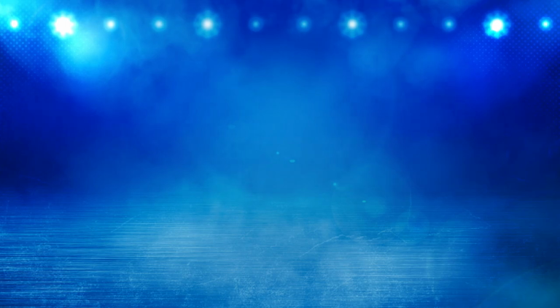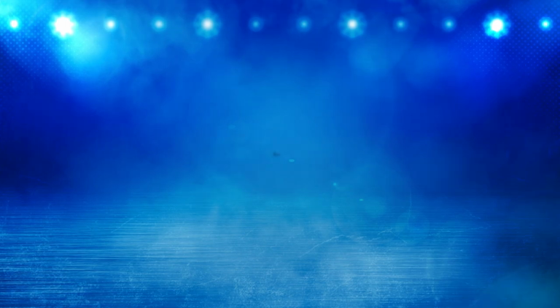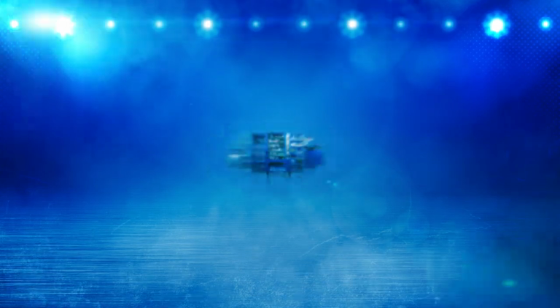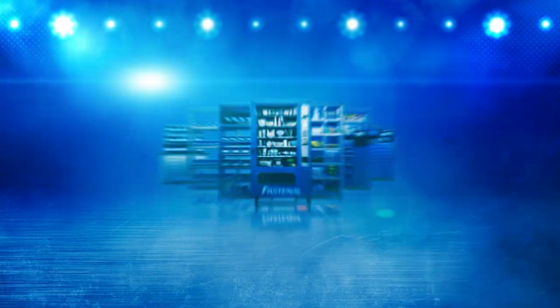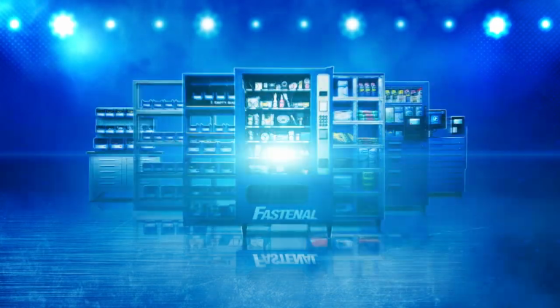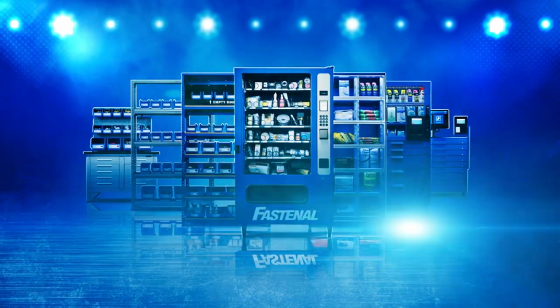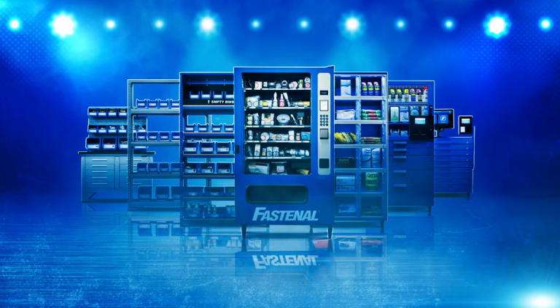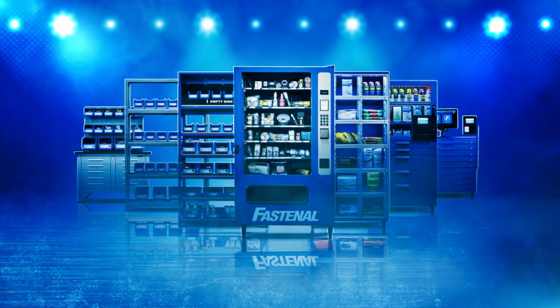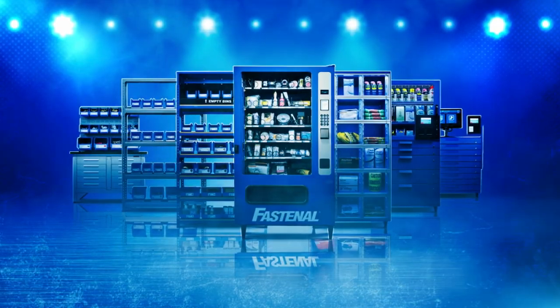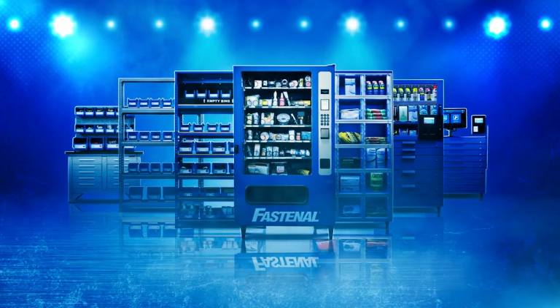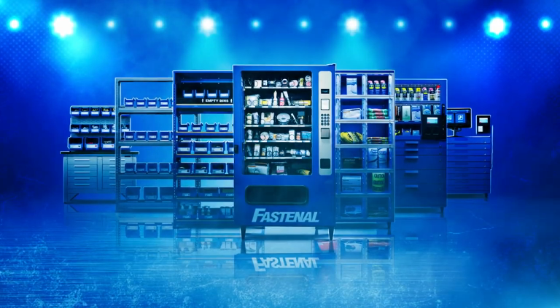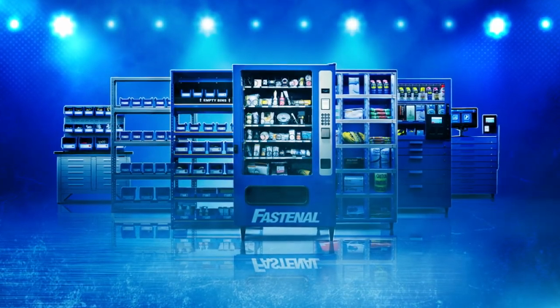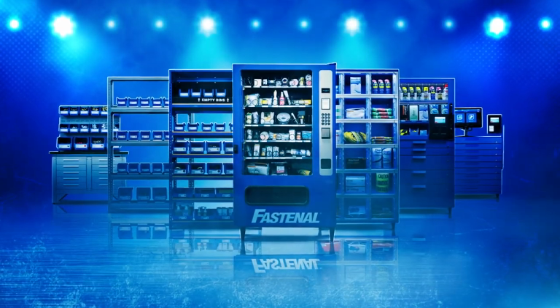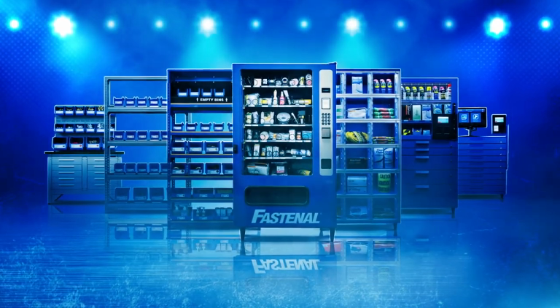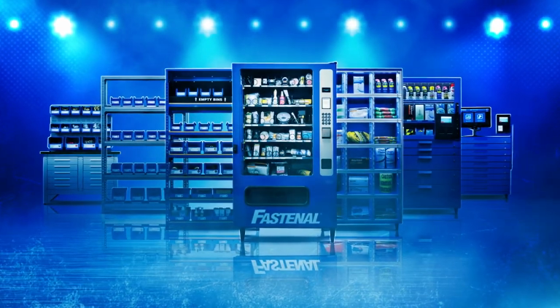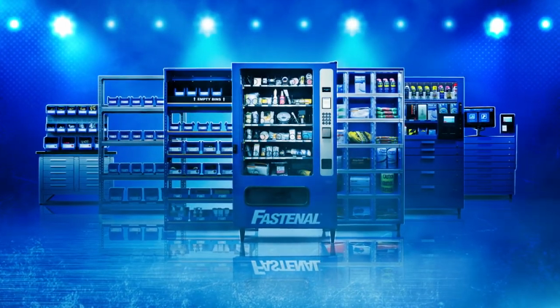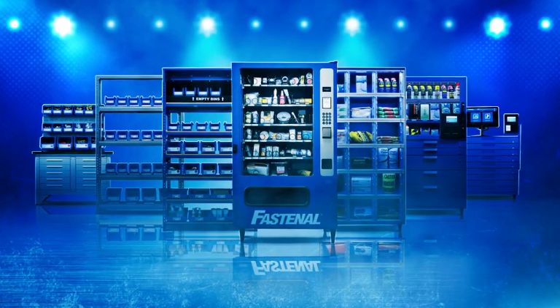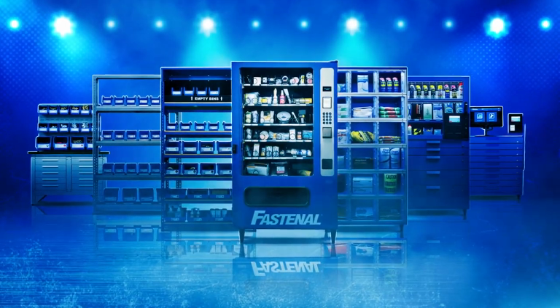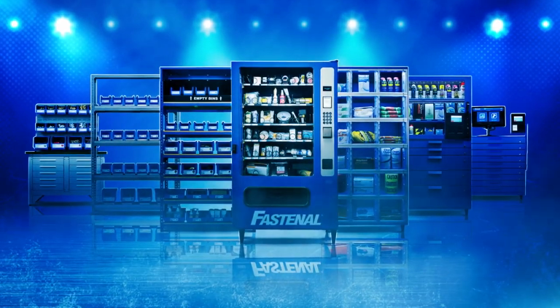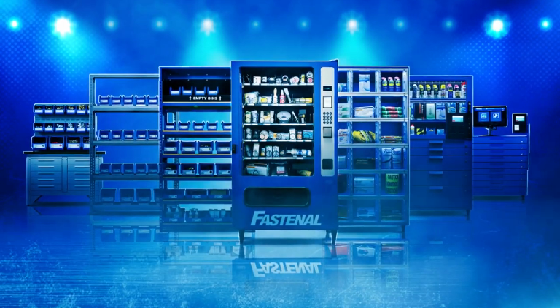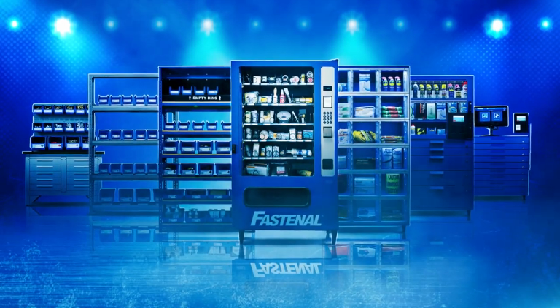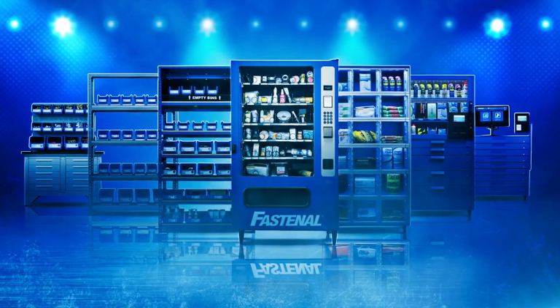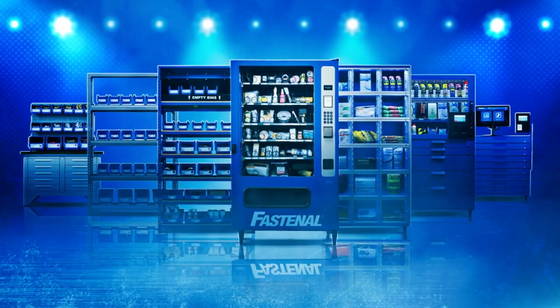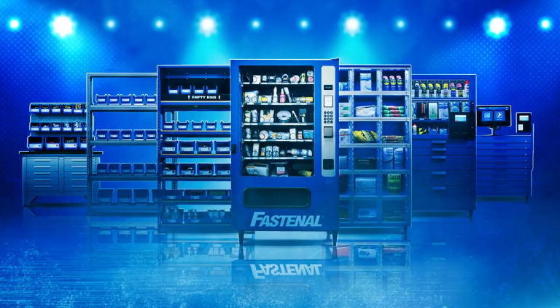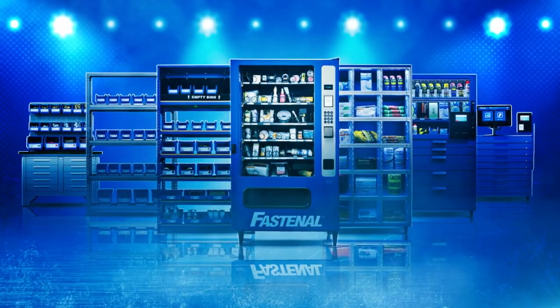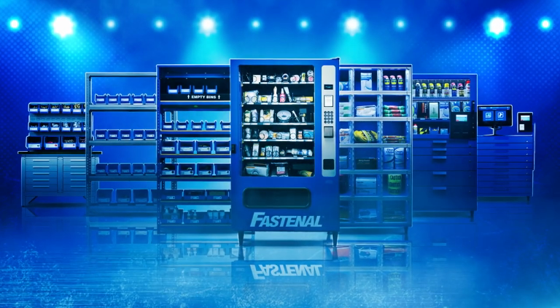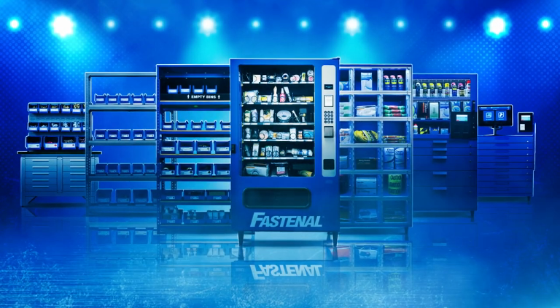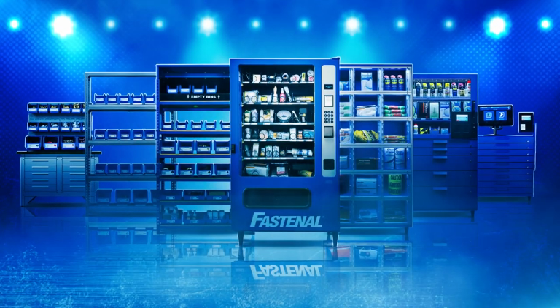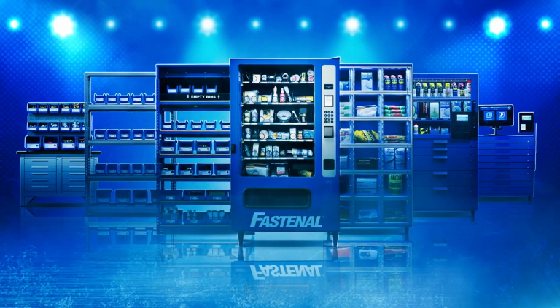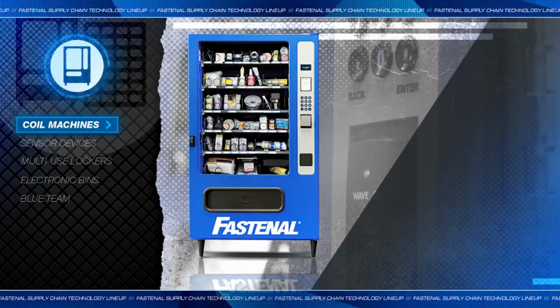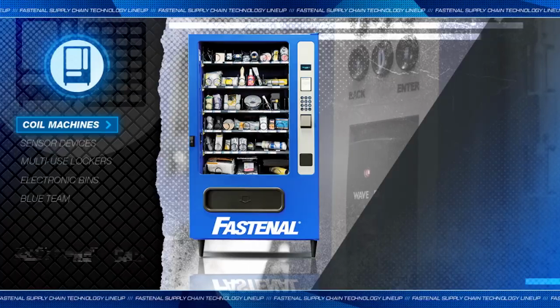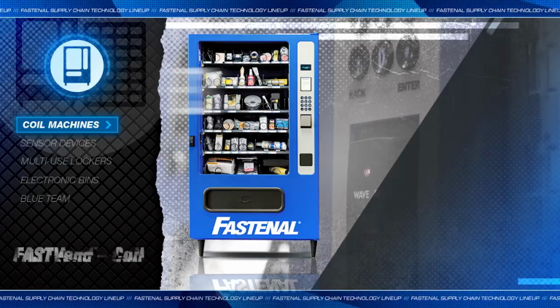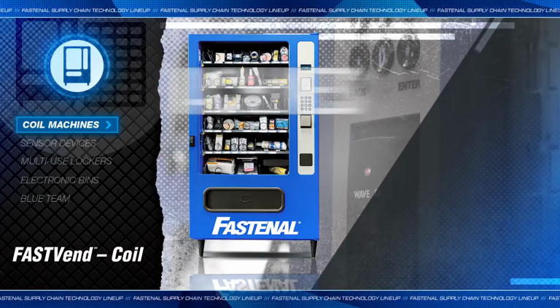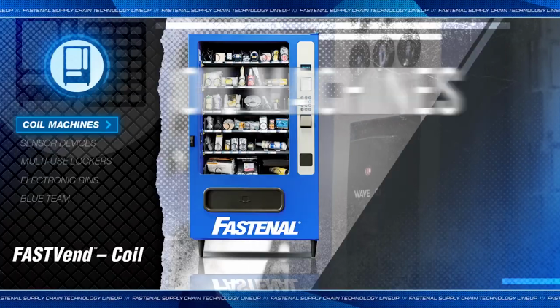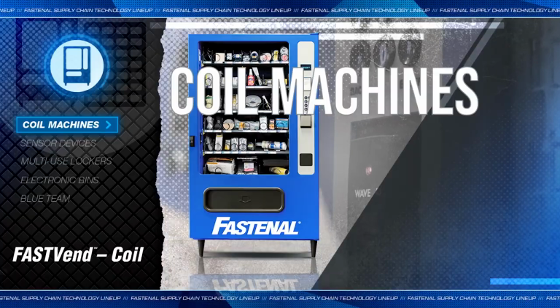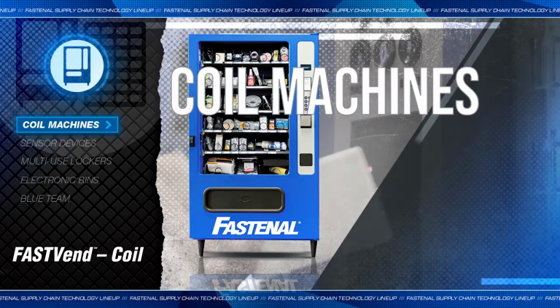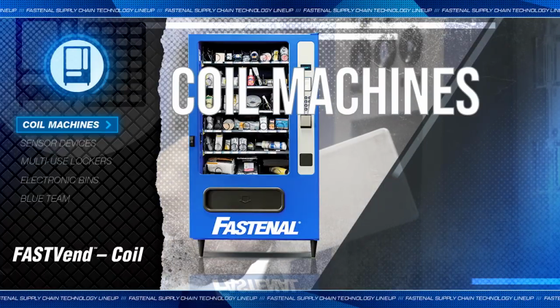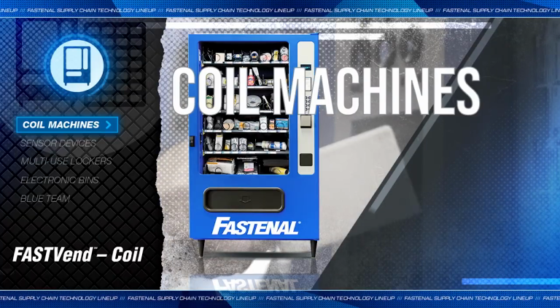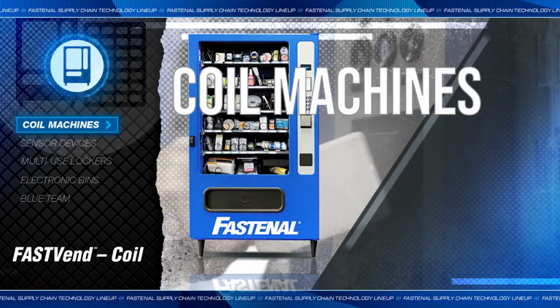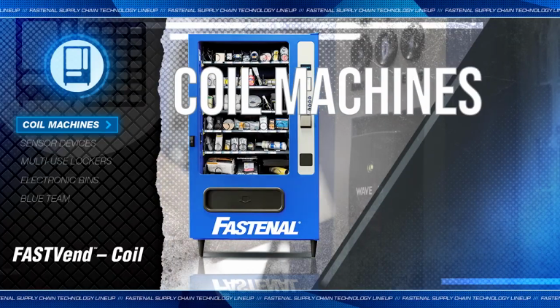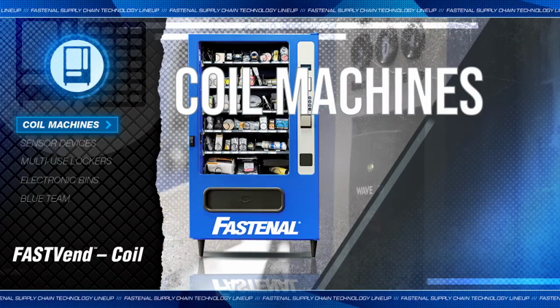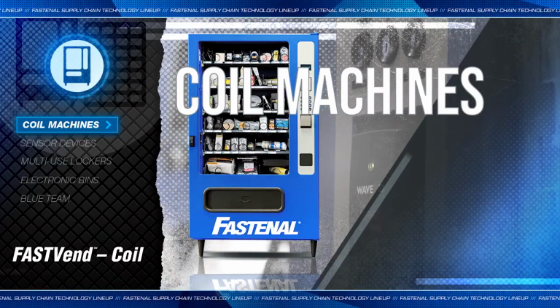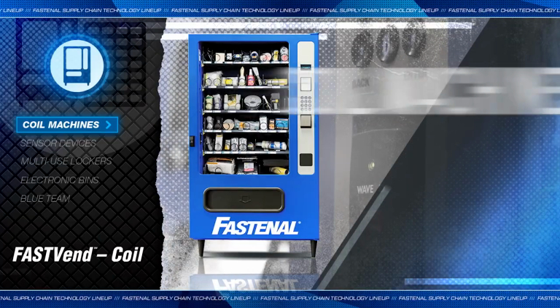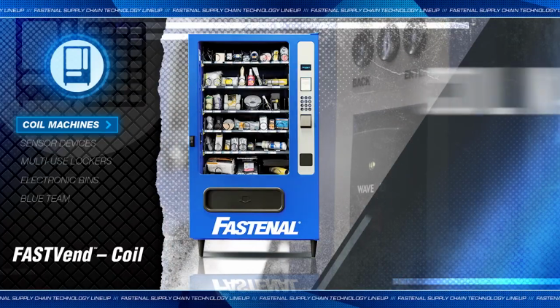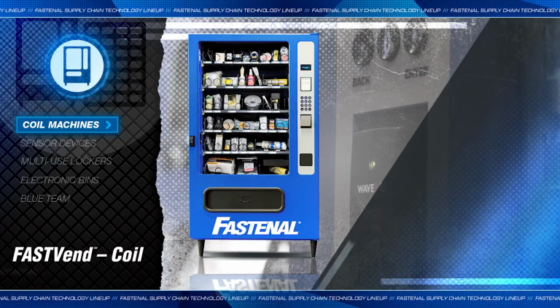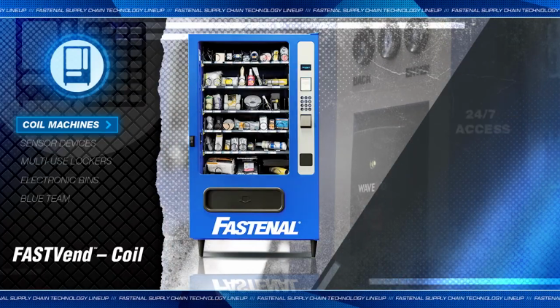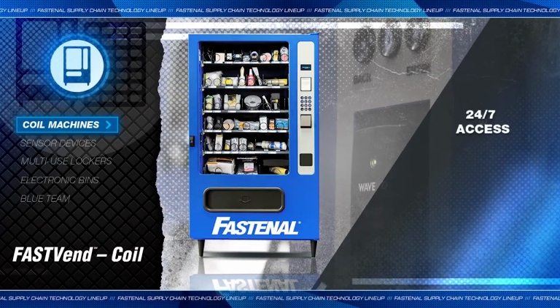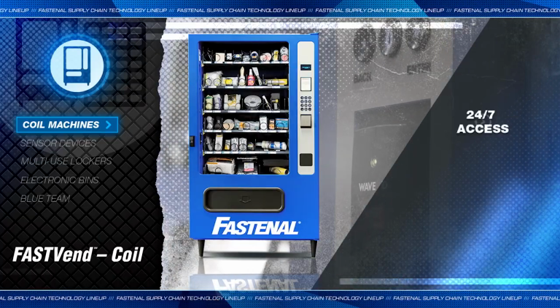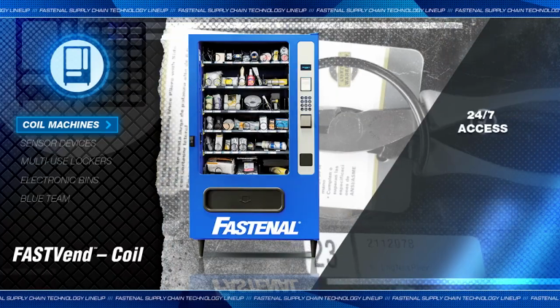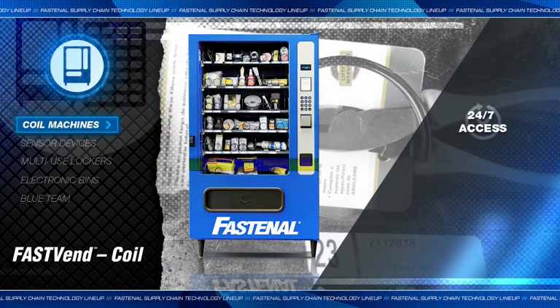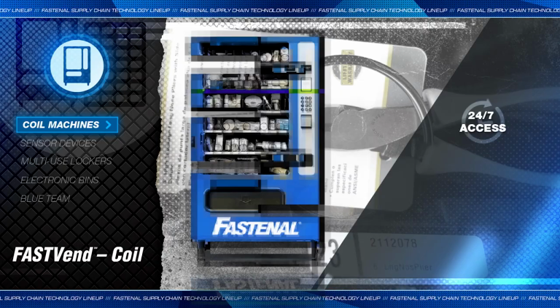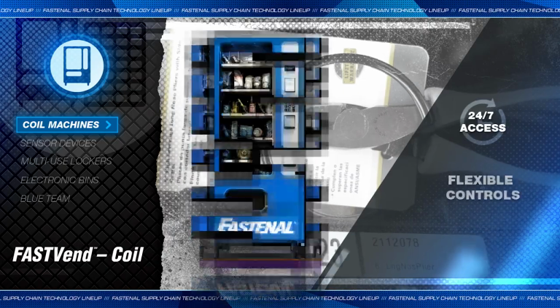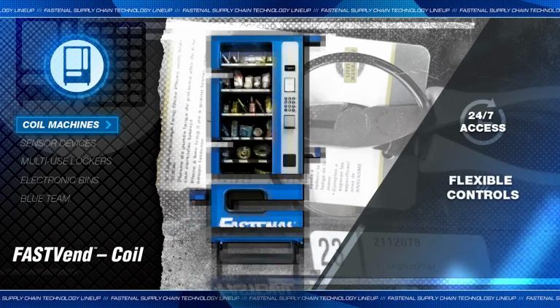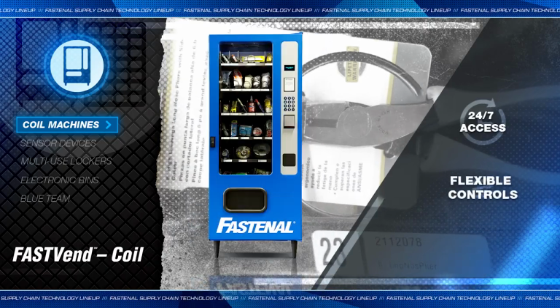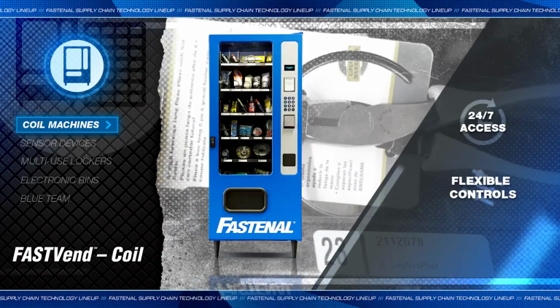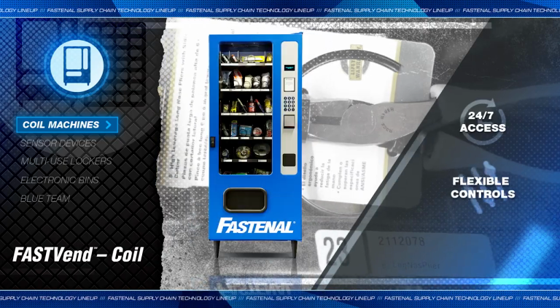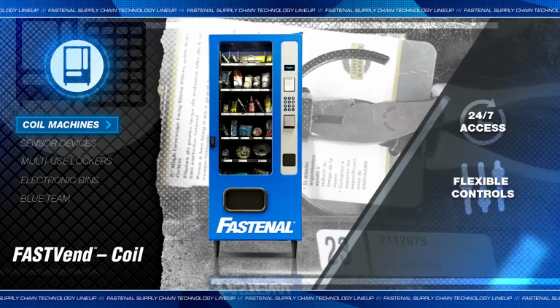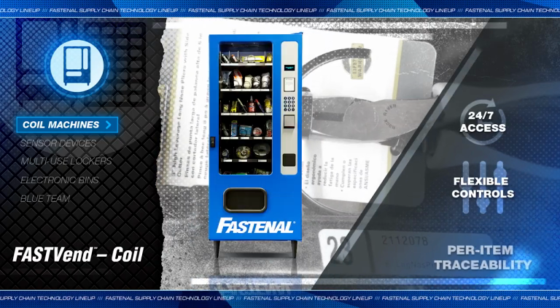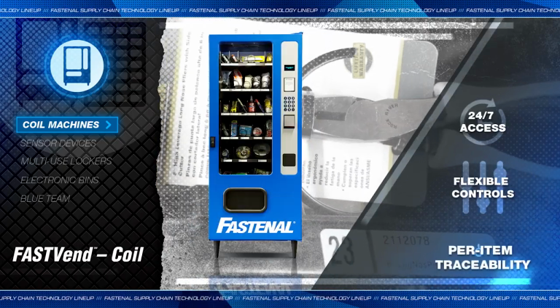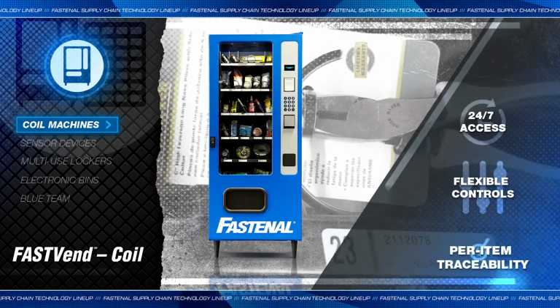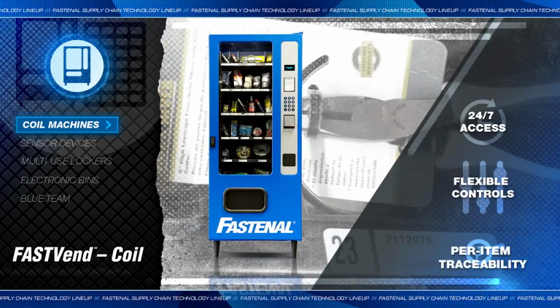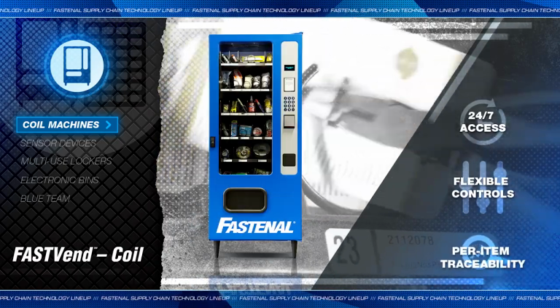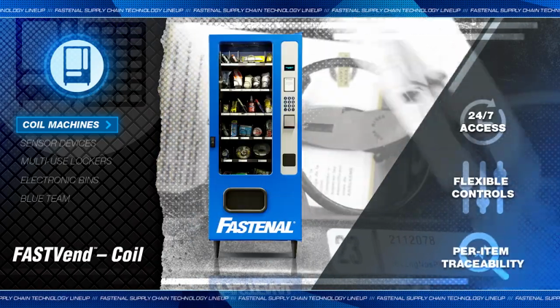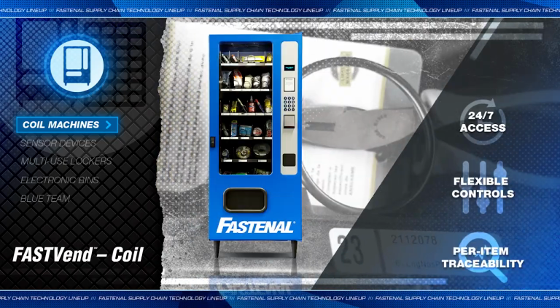Let's meet the supply chain technology lineup. Coil machines: a powerful combination of access, control, and traceability.